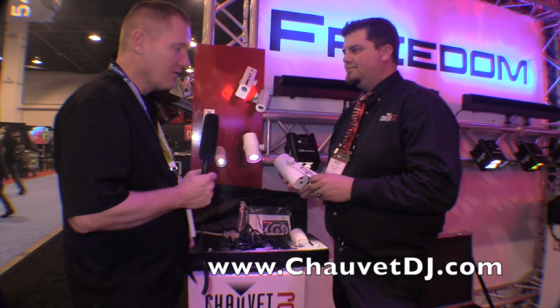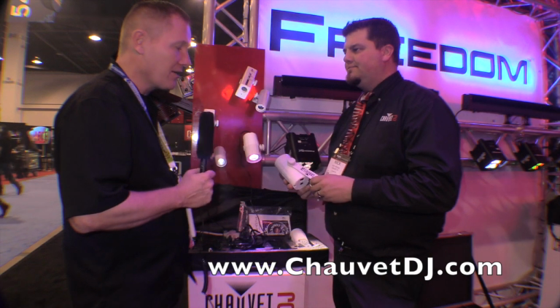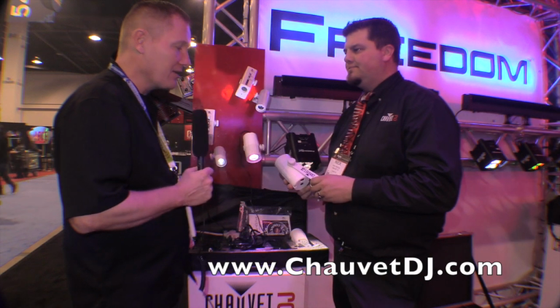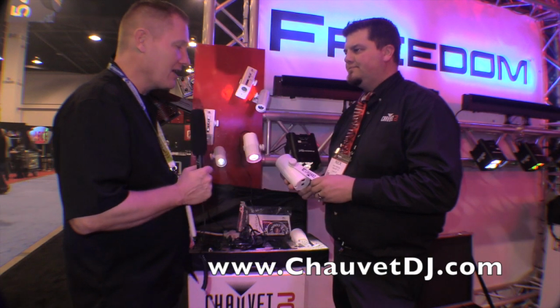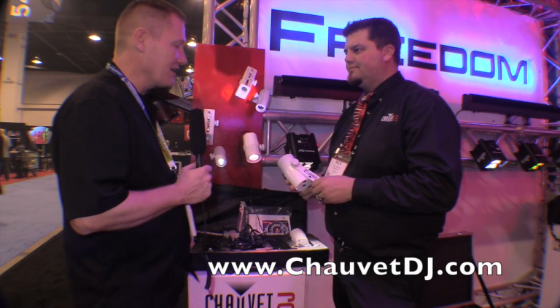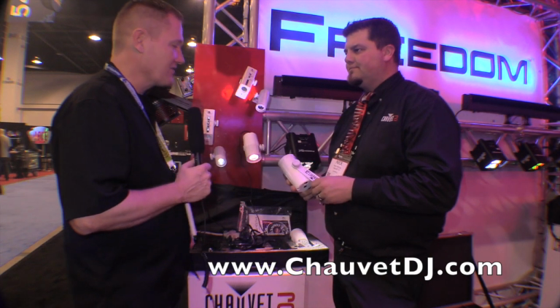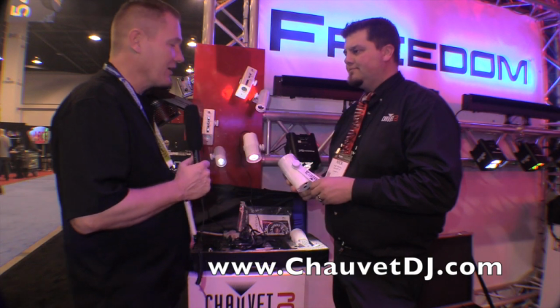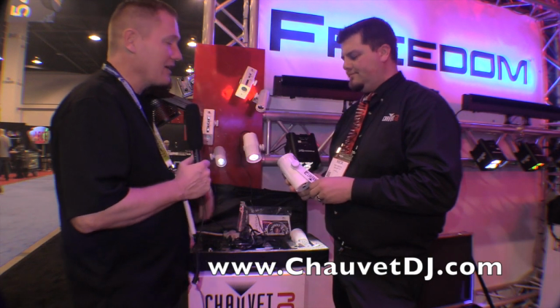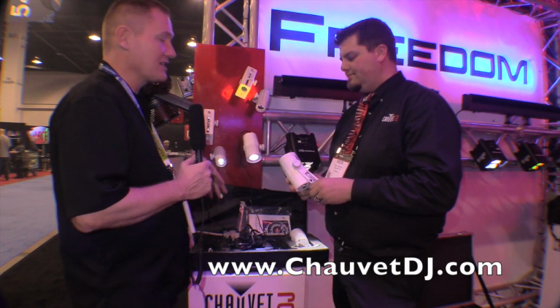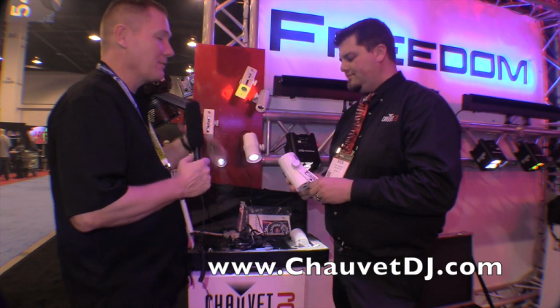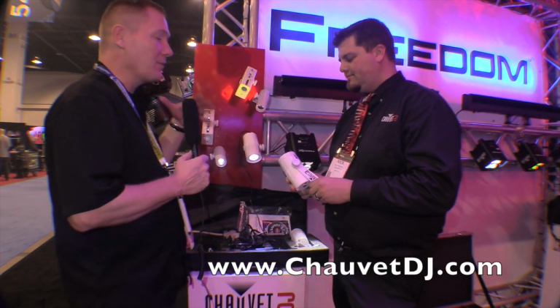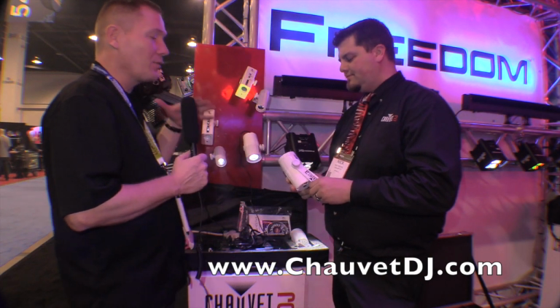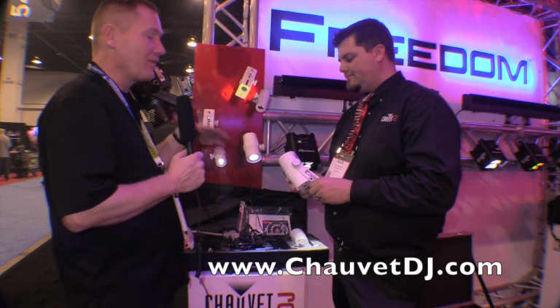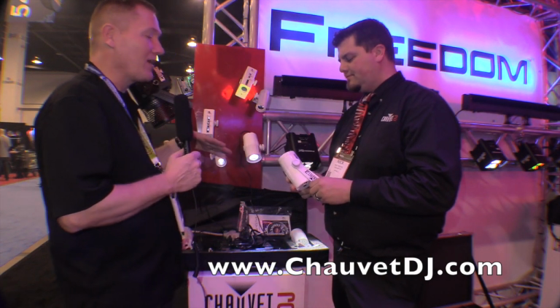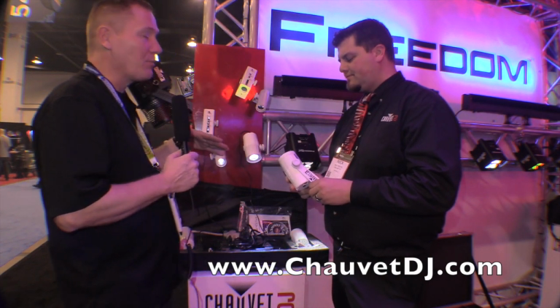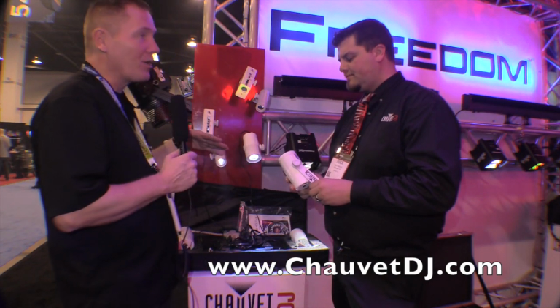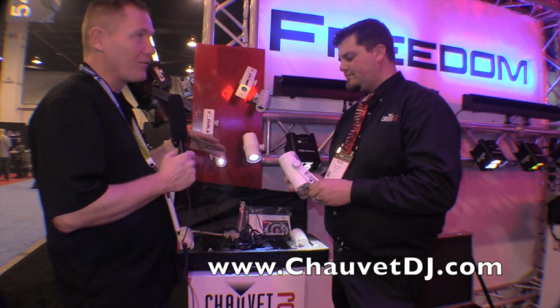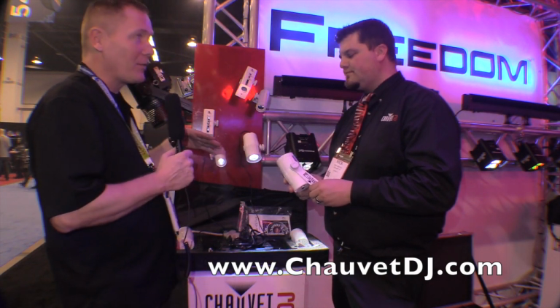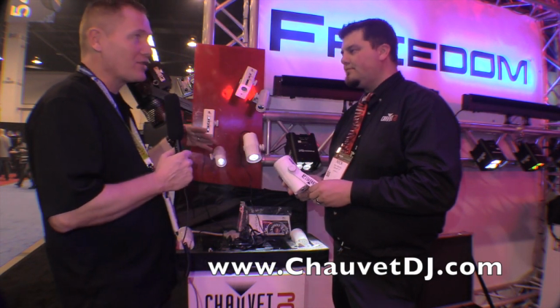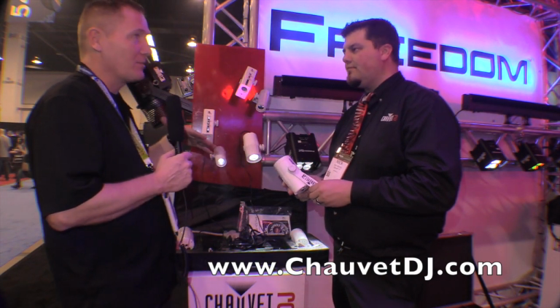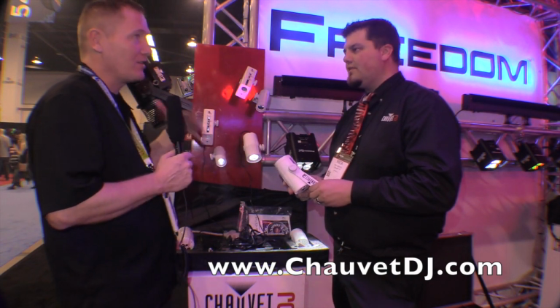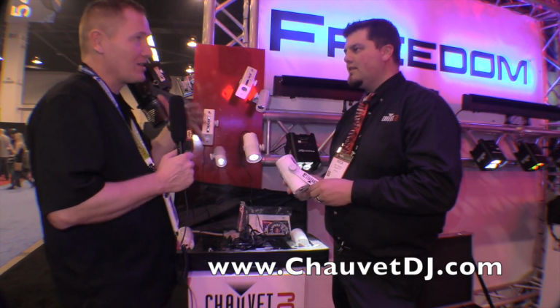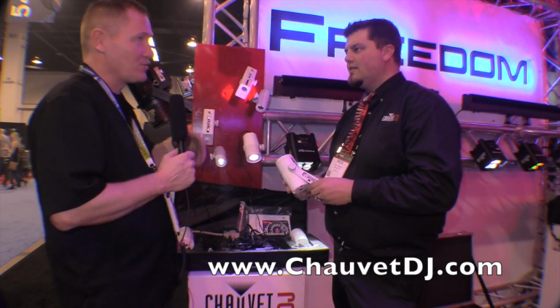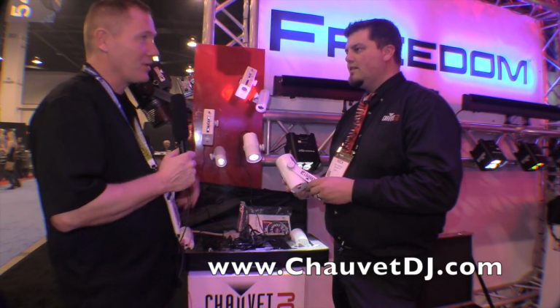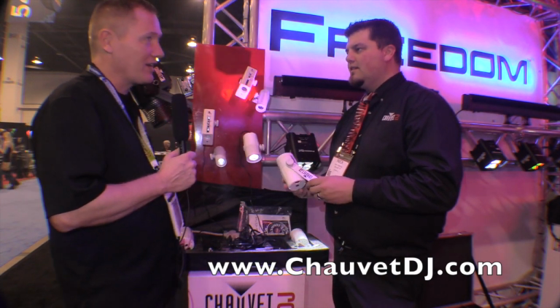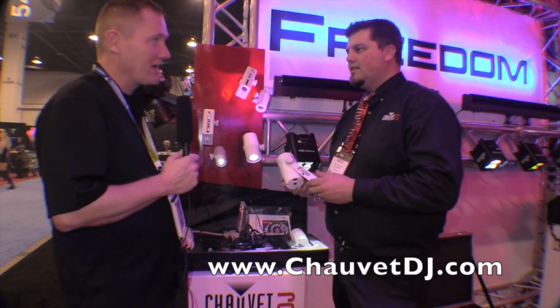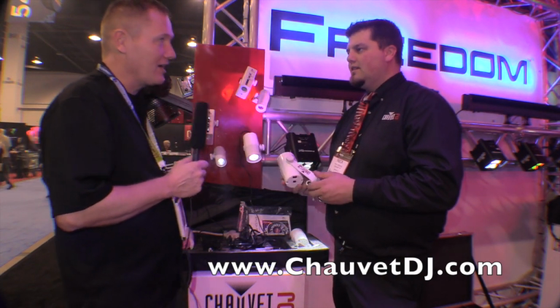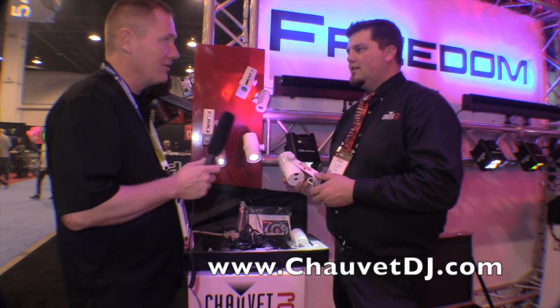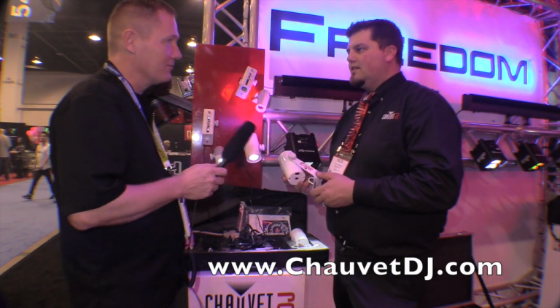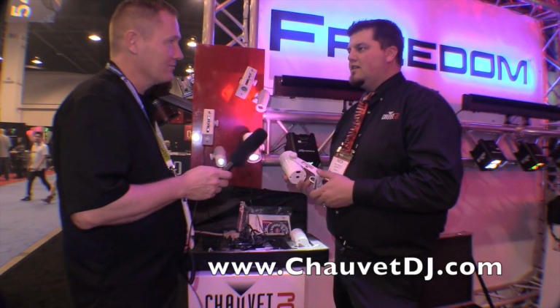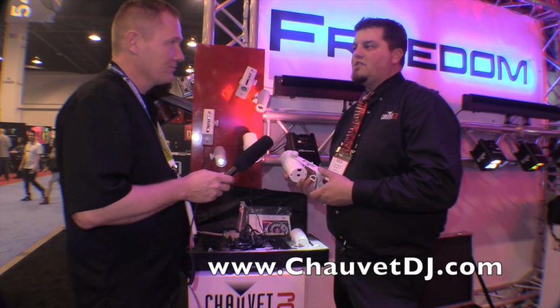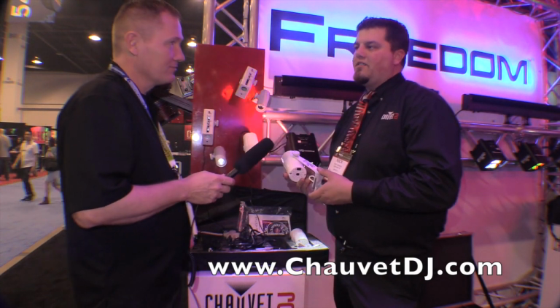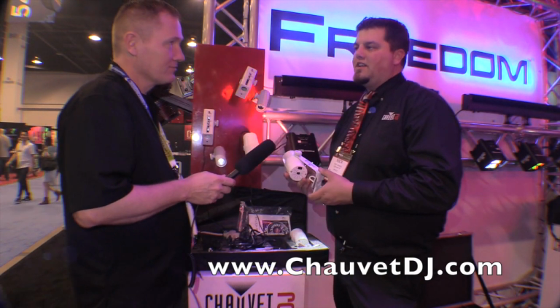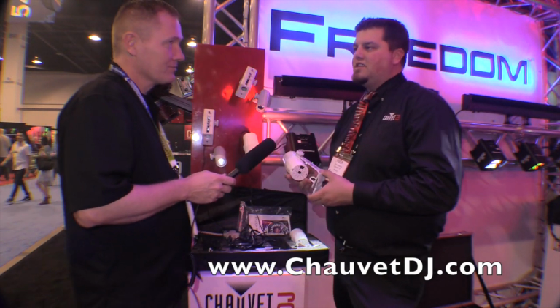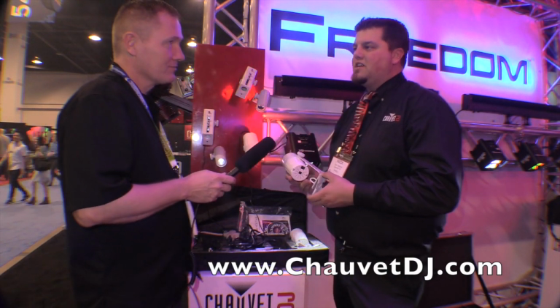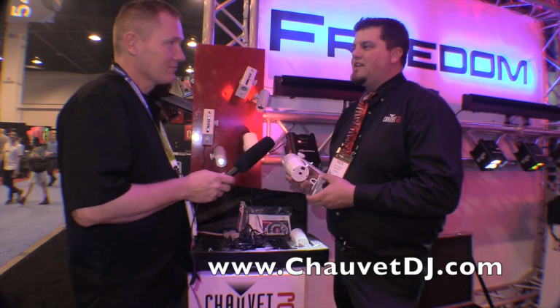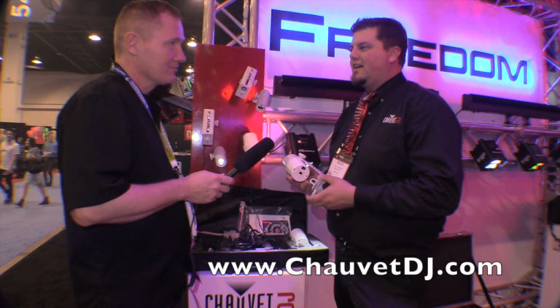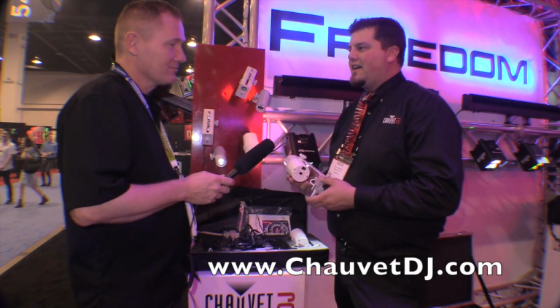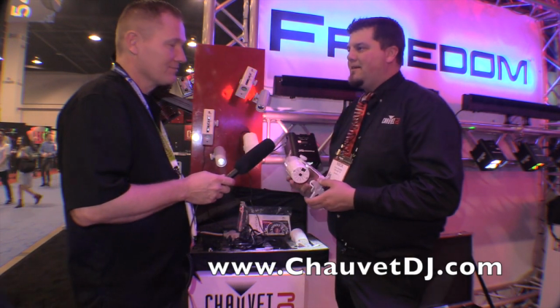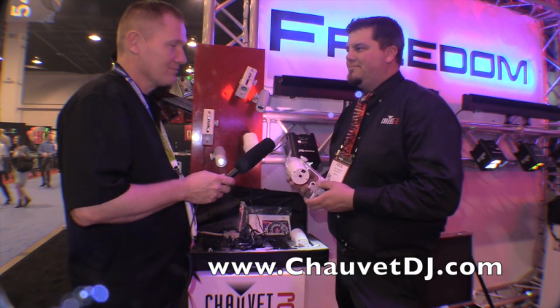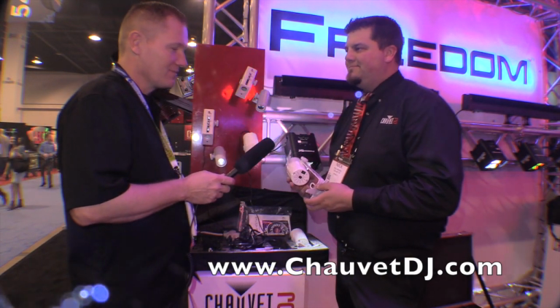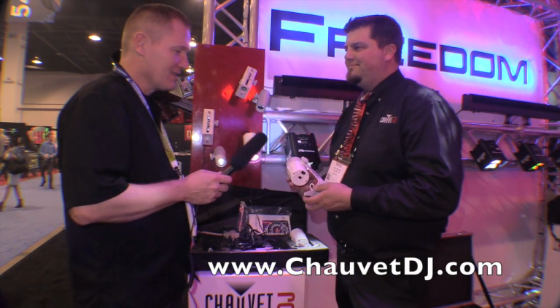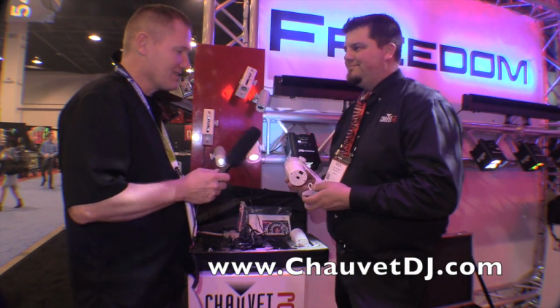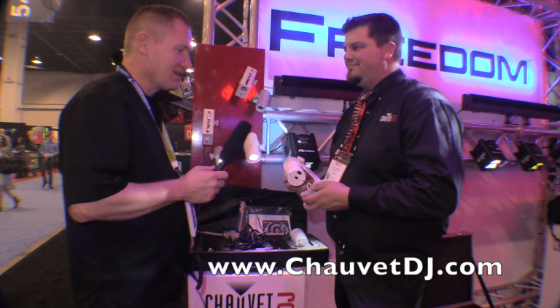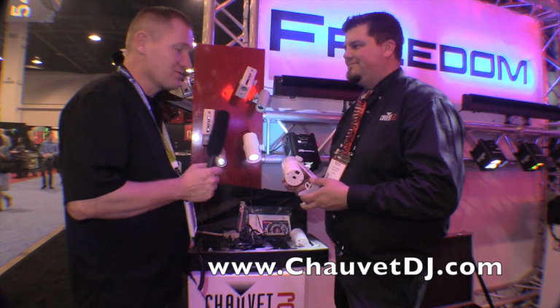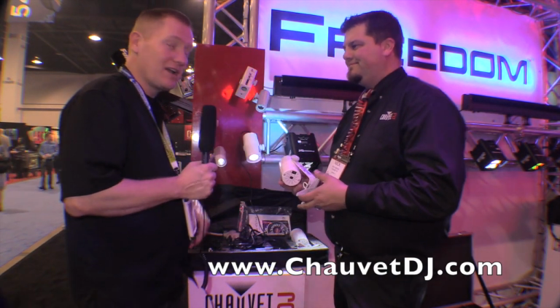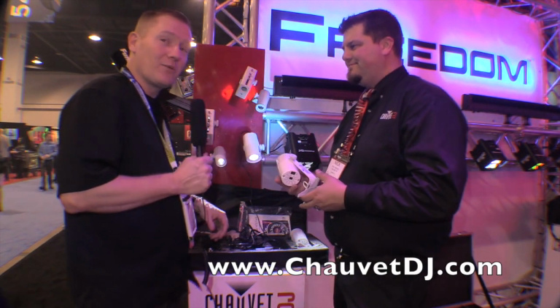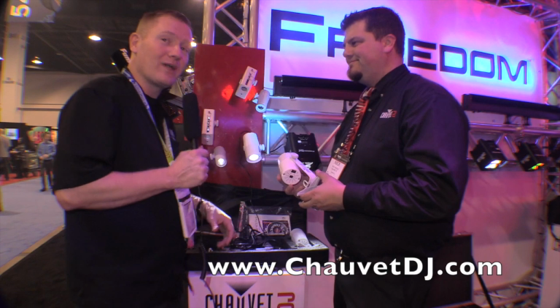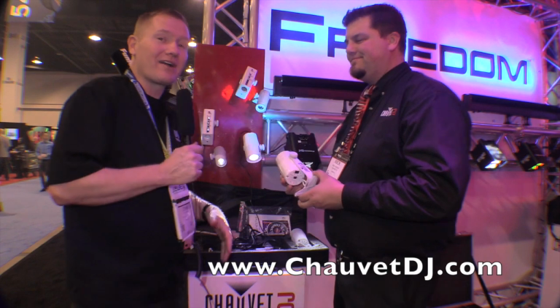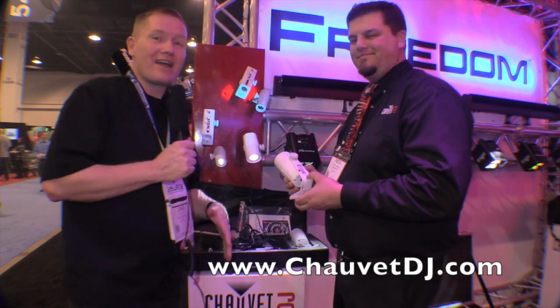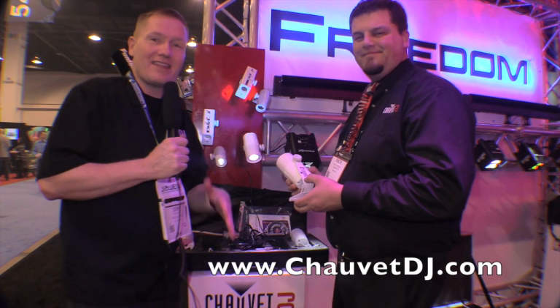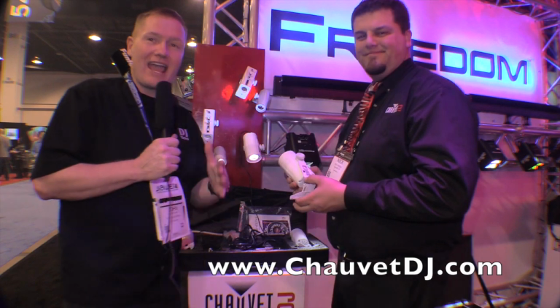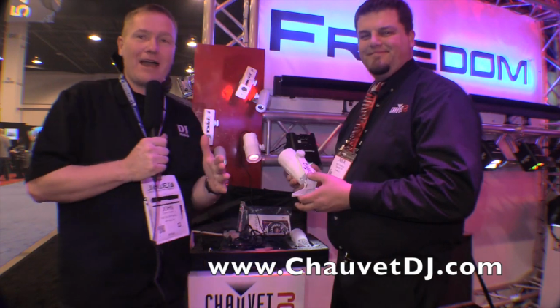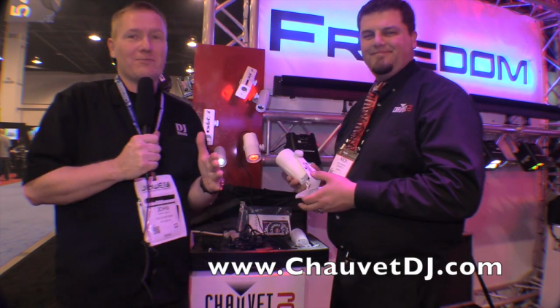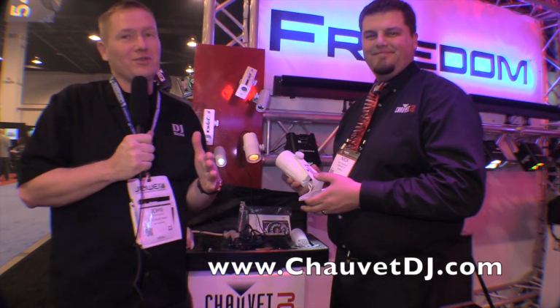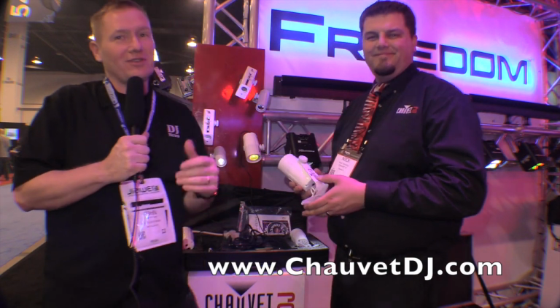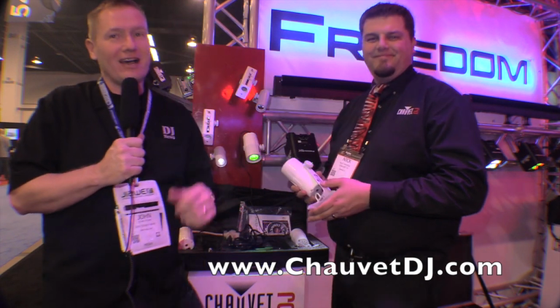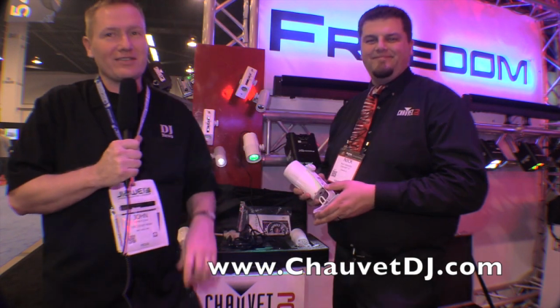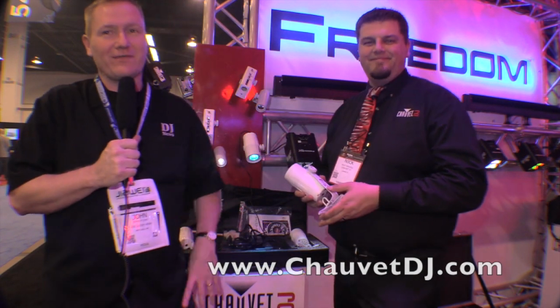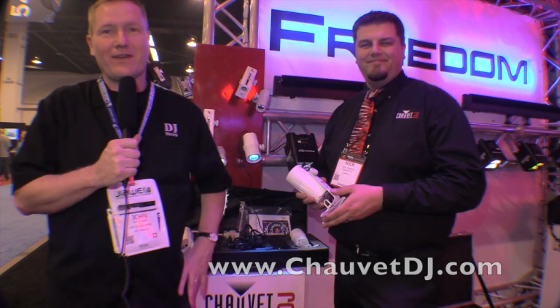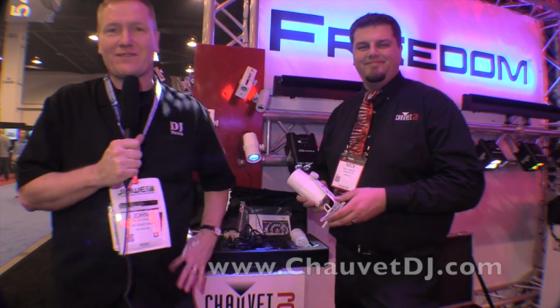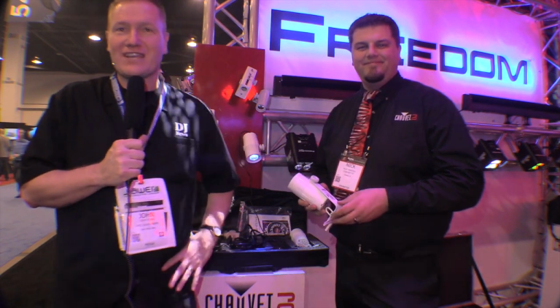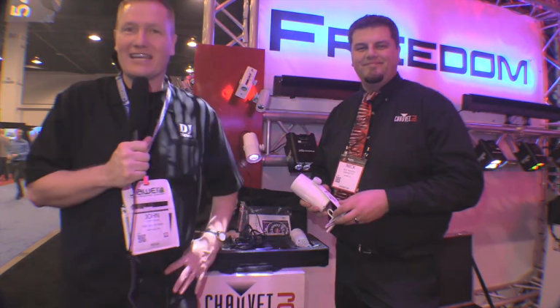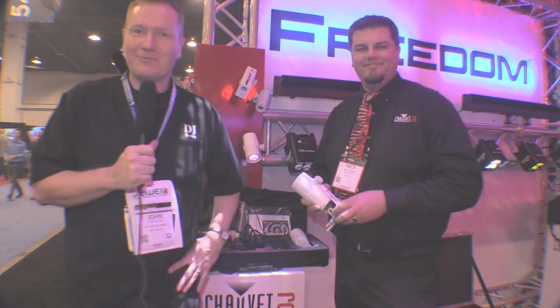Very nice. If people want to find out more information about this, where can they go? ChauvetDJ.com. Sounds great. We are at NAMM 2015 — ChauvetDJ.com.